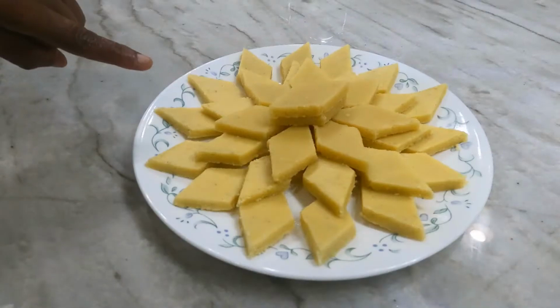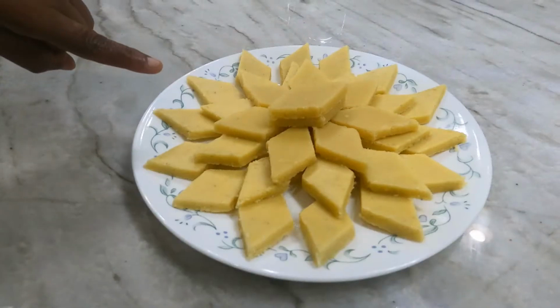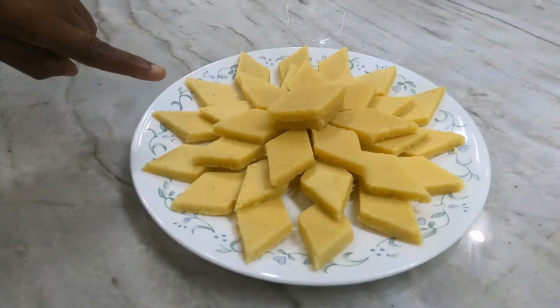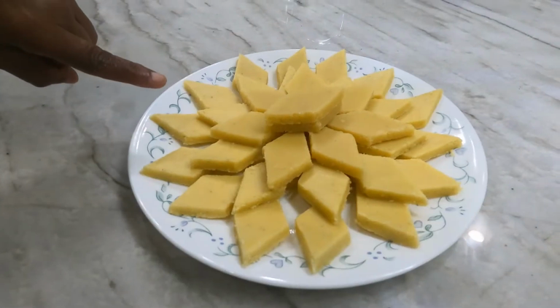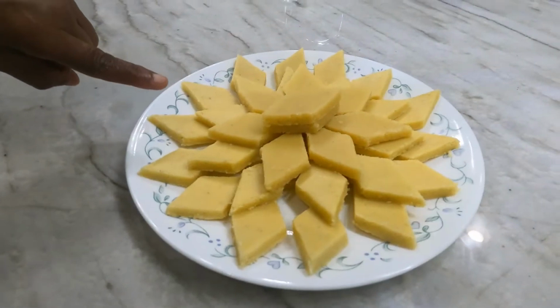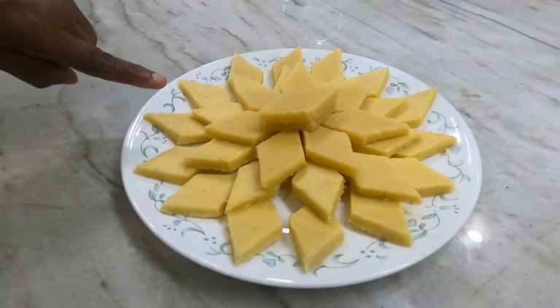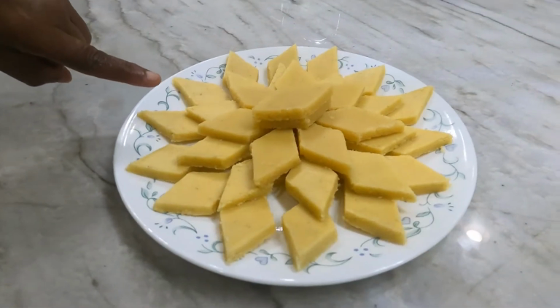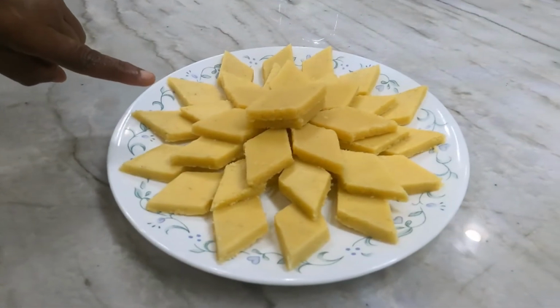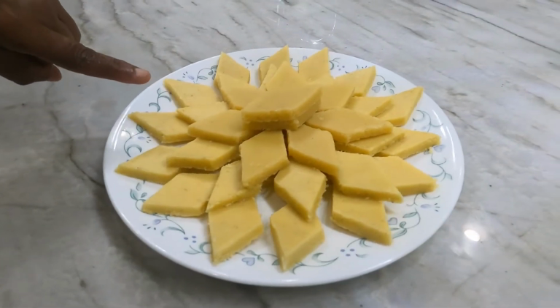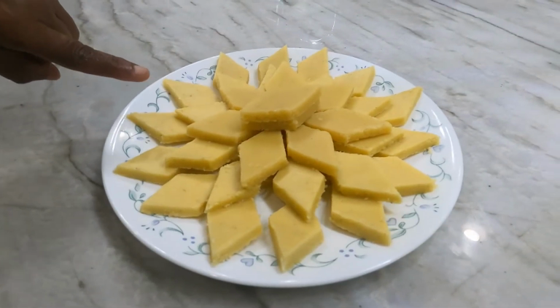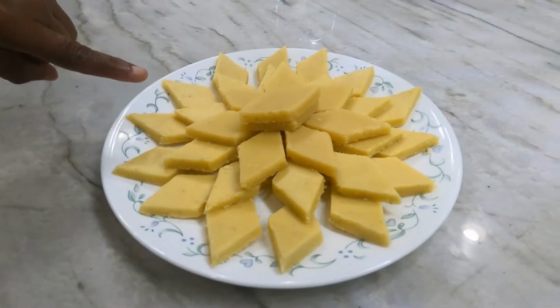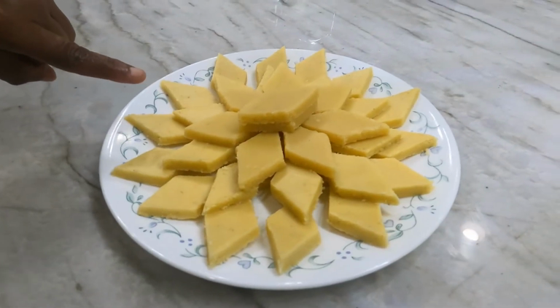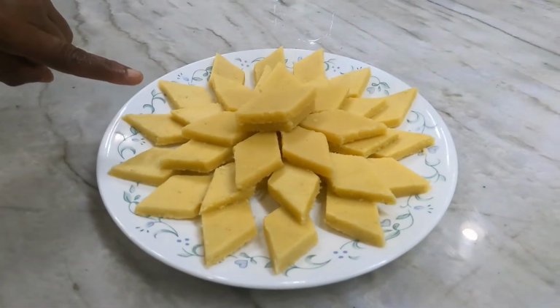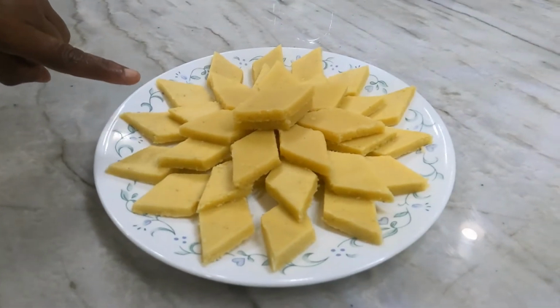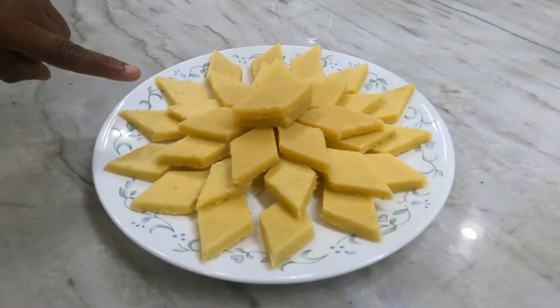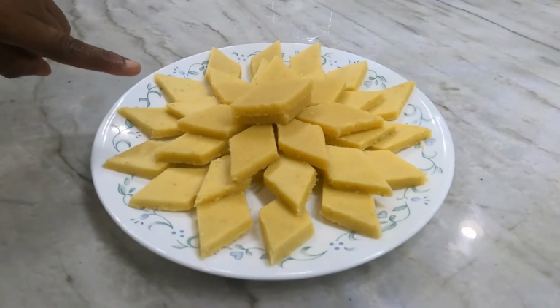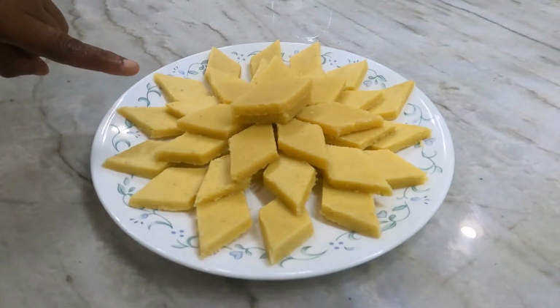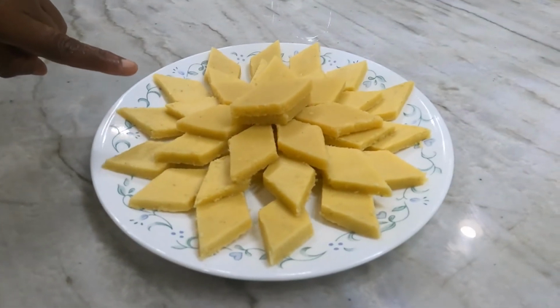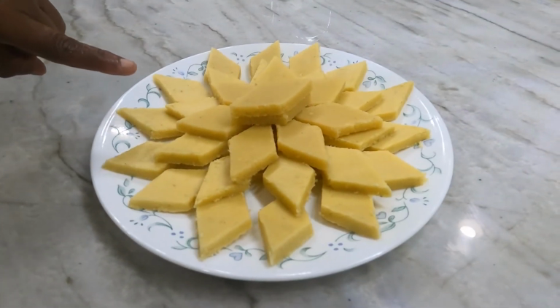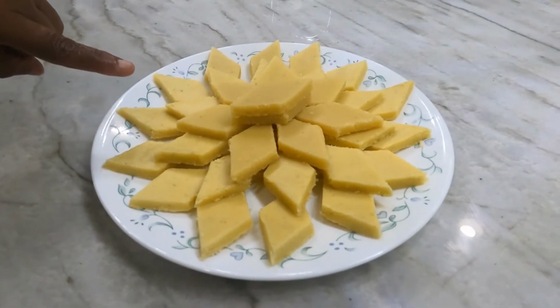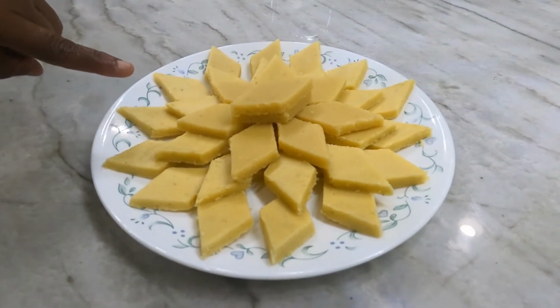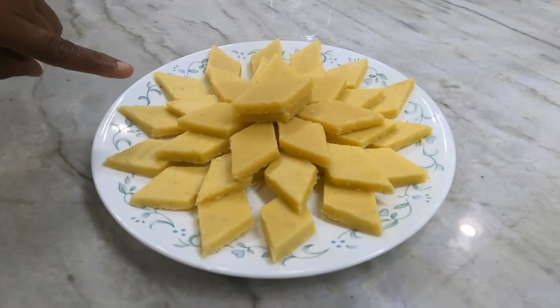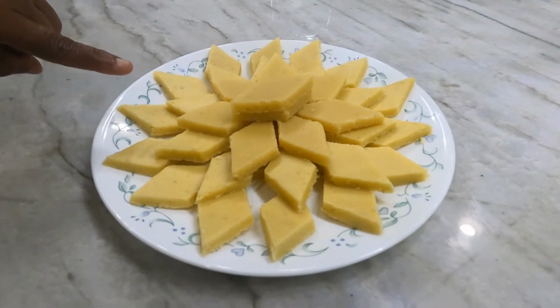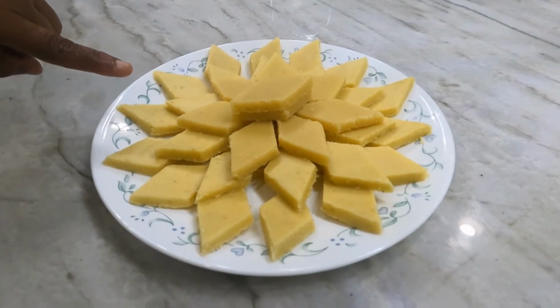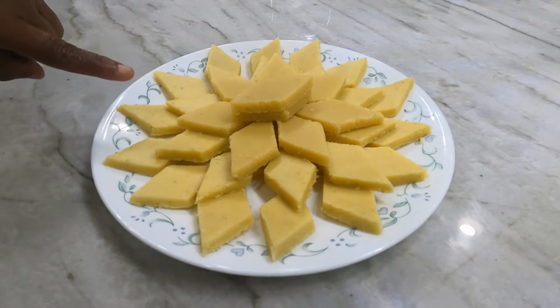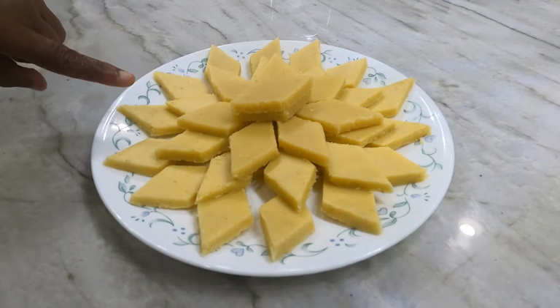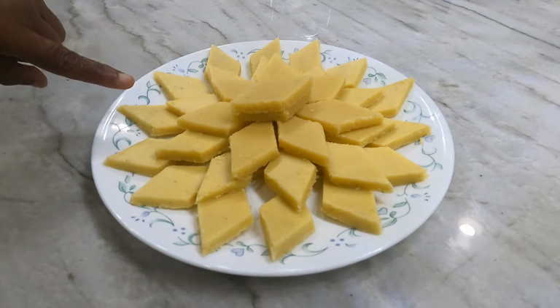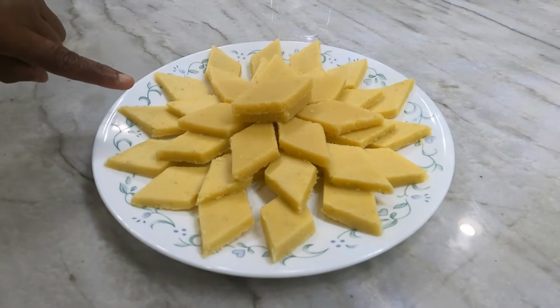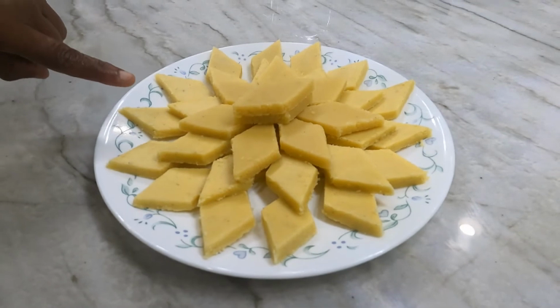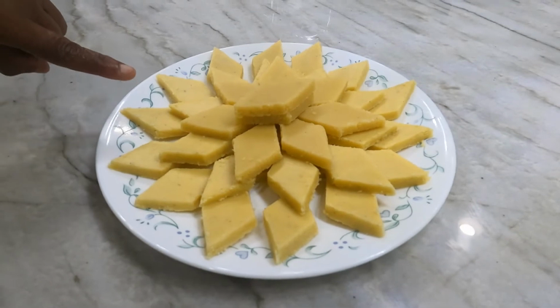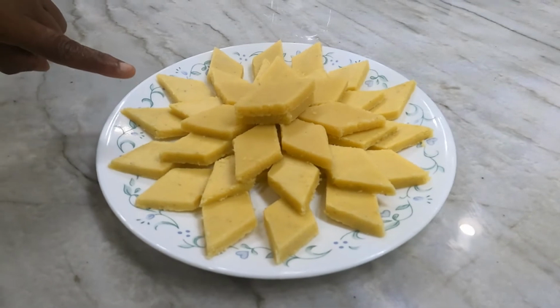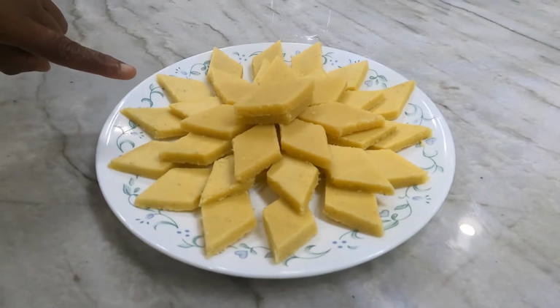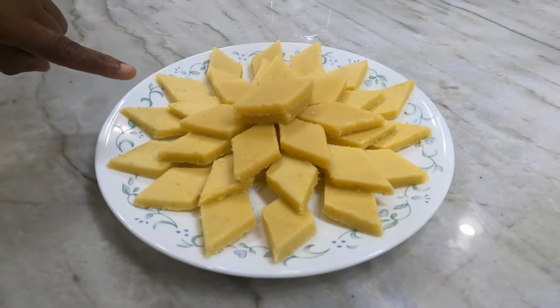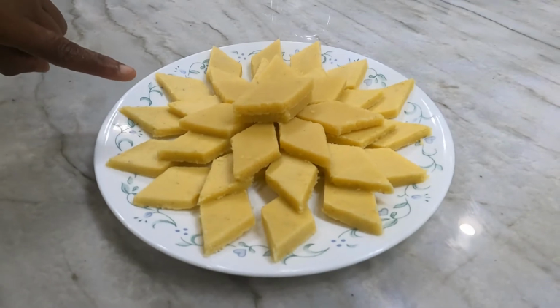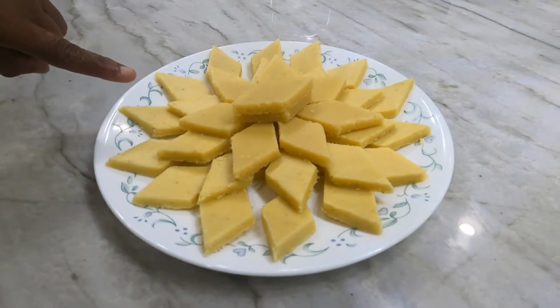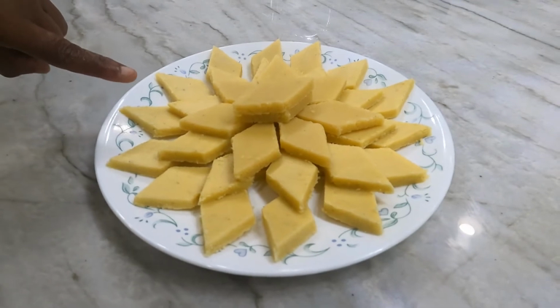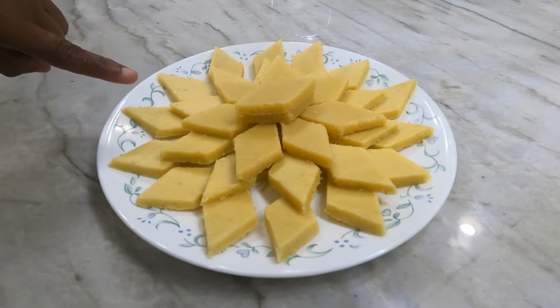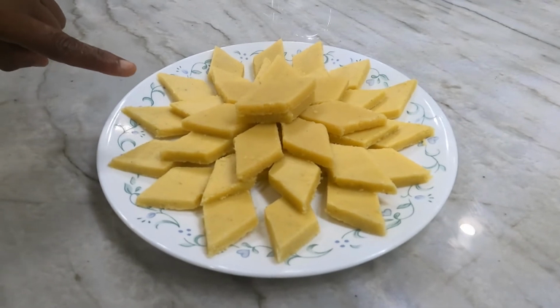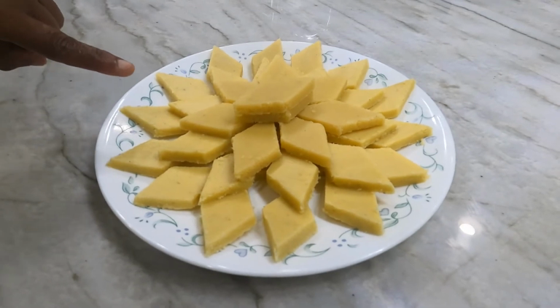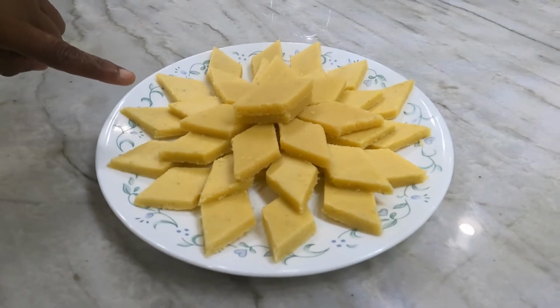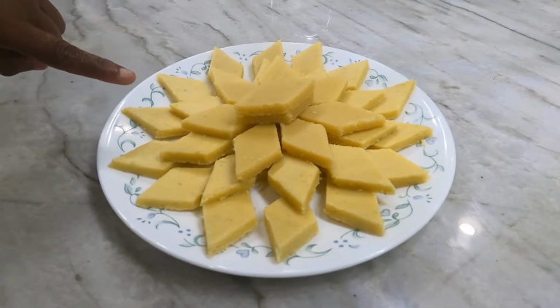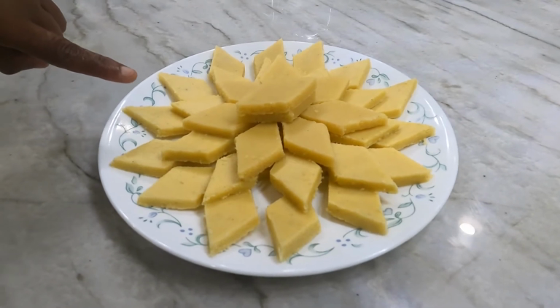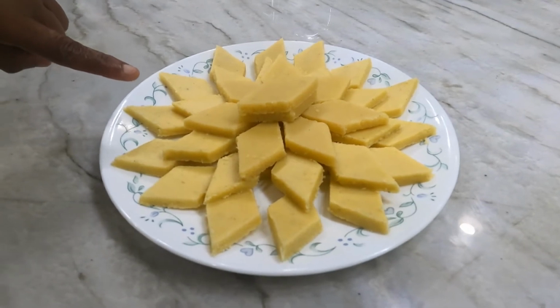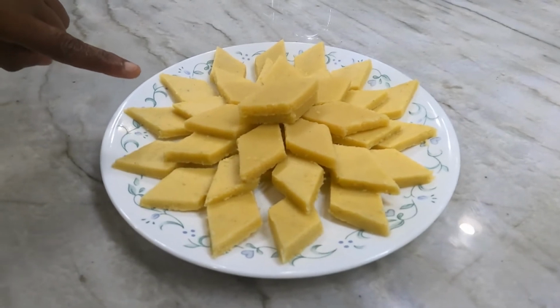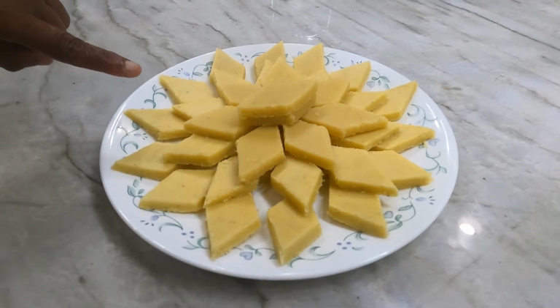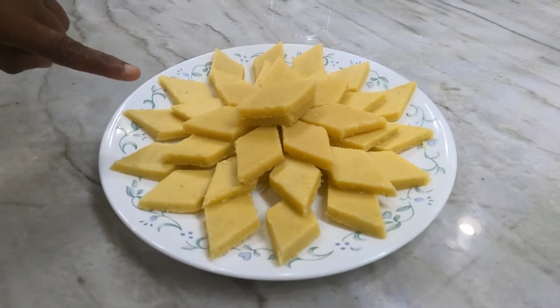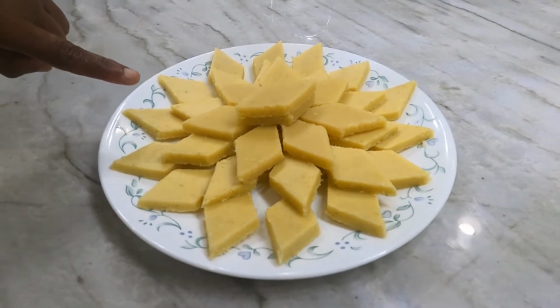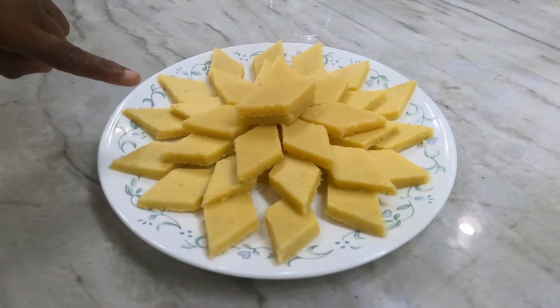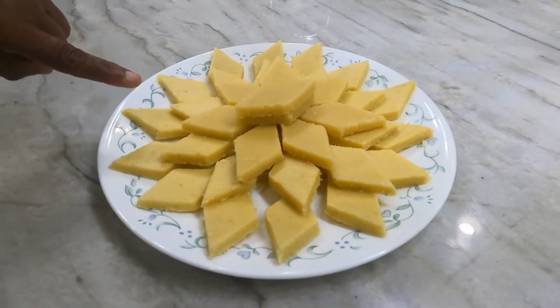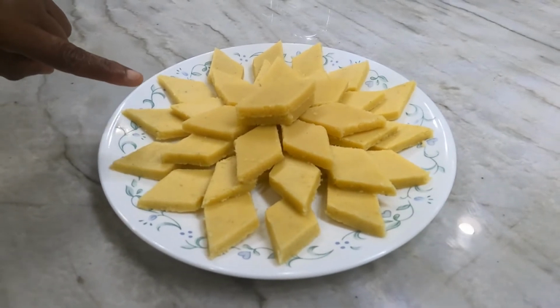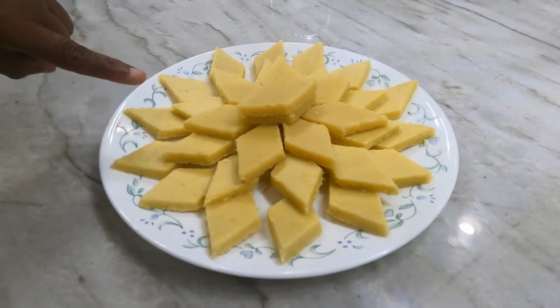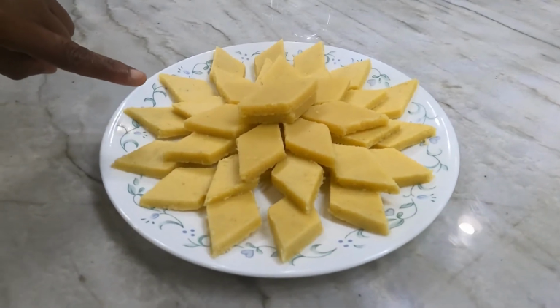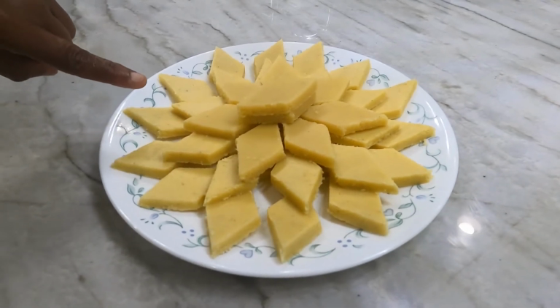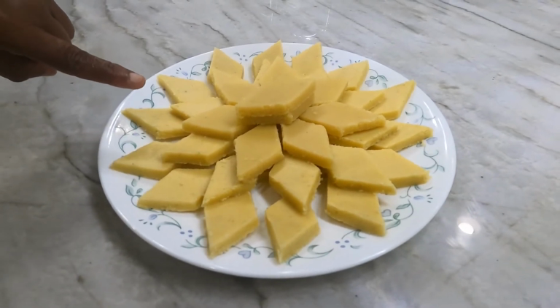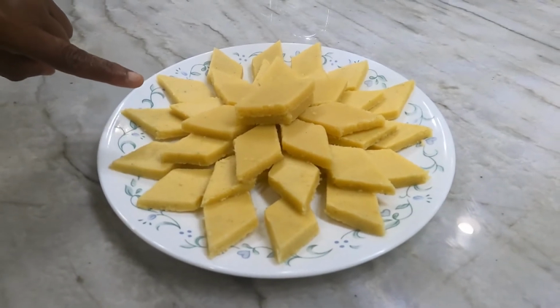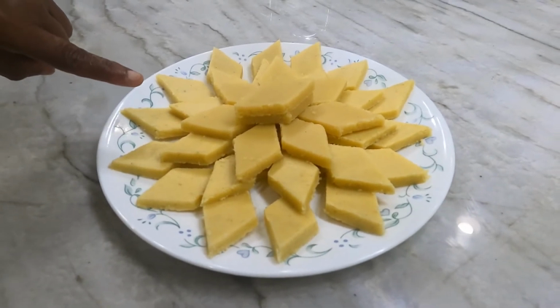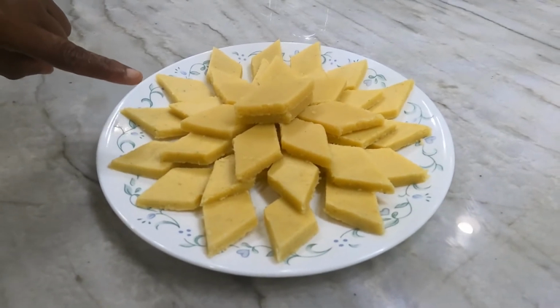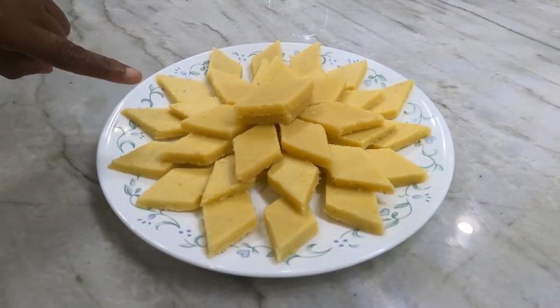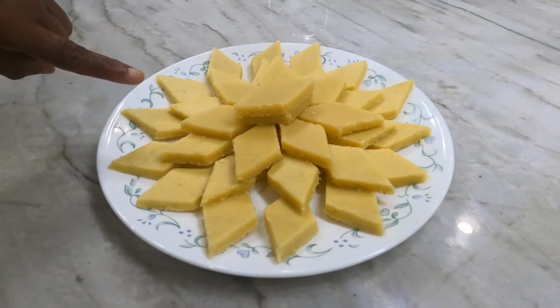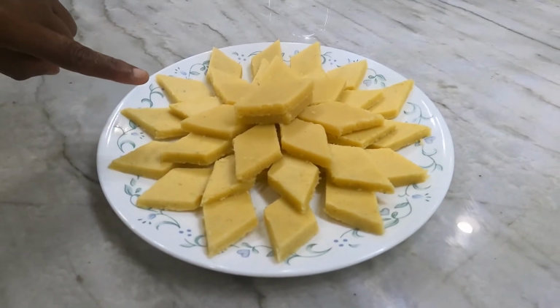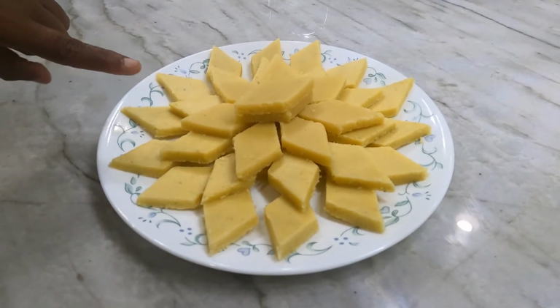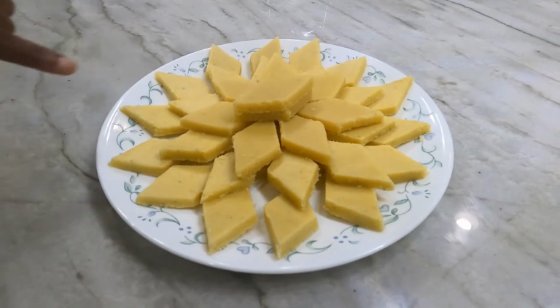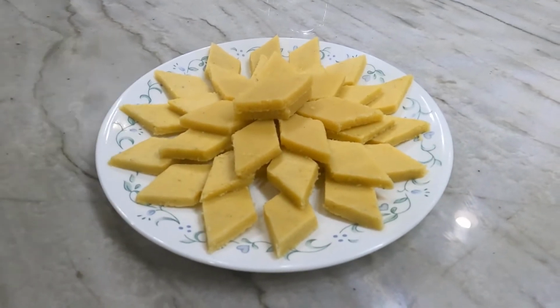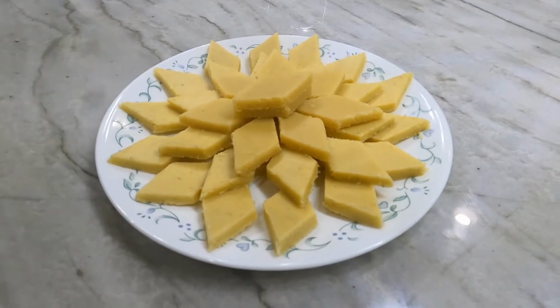Now the almond katlis are ready to serve. If you like this recipe, please subscribe to my channel. Thank you.